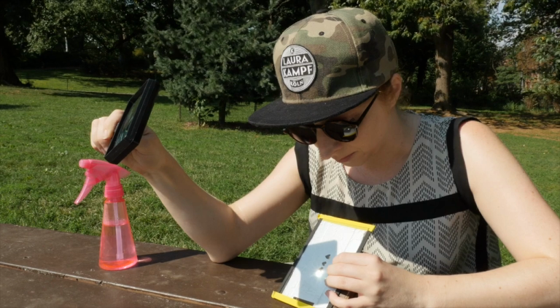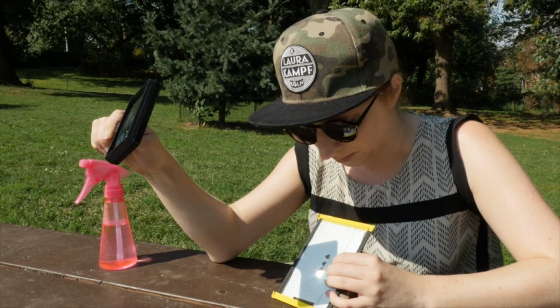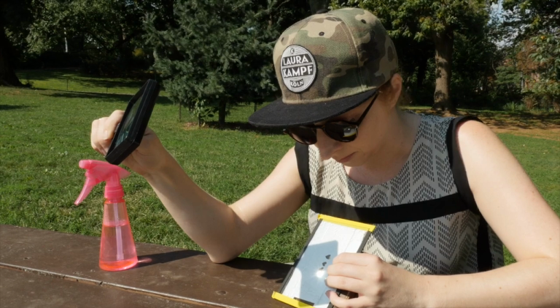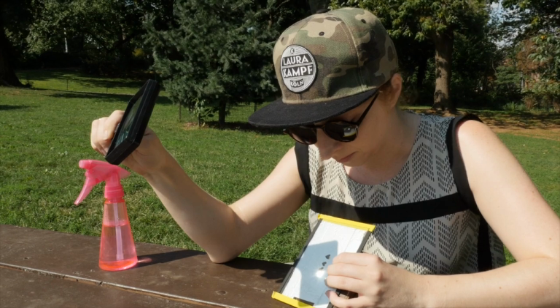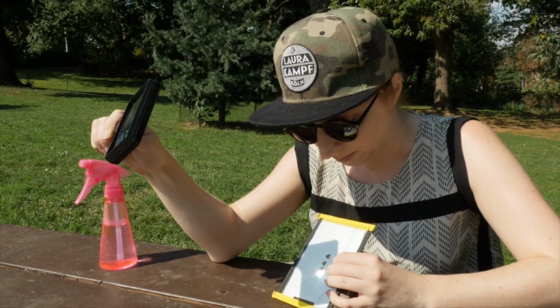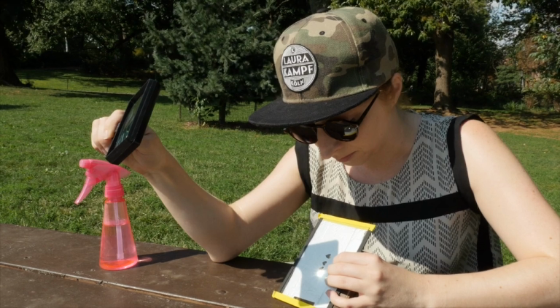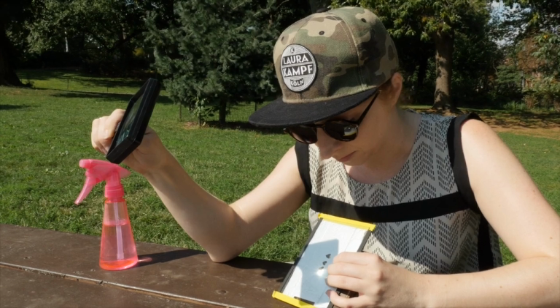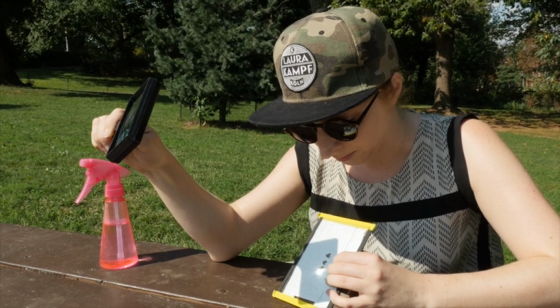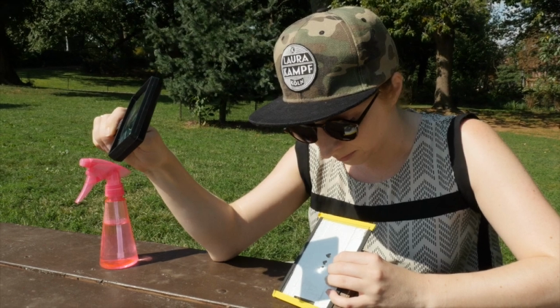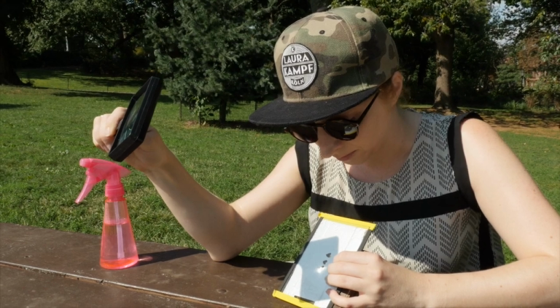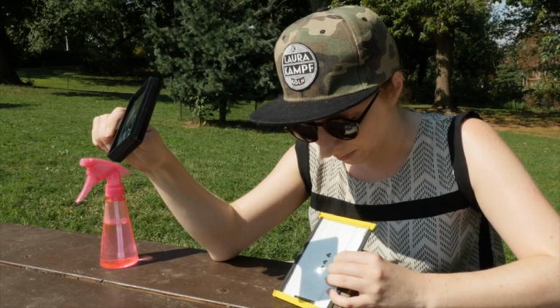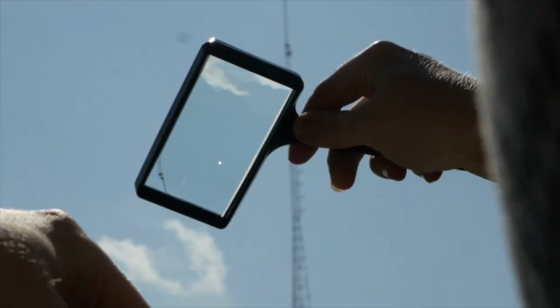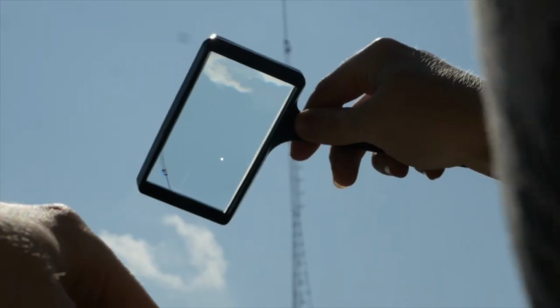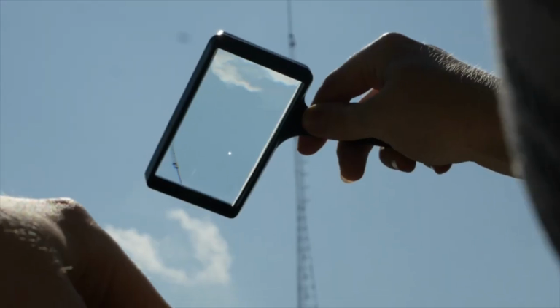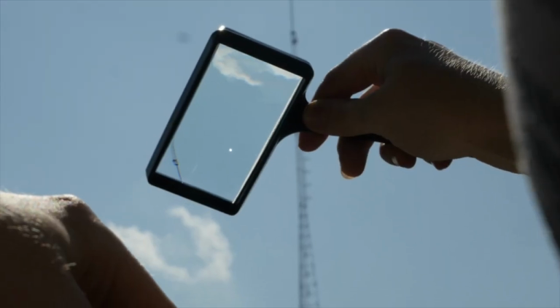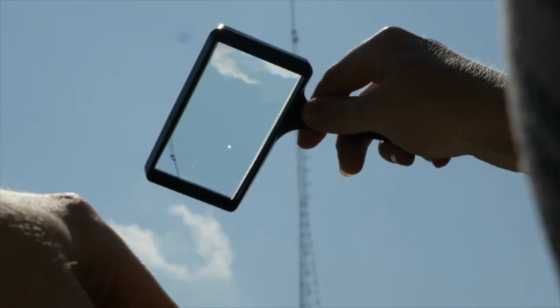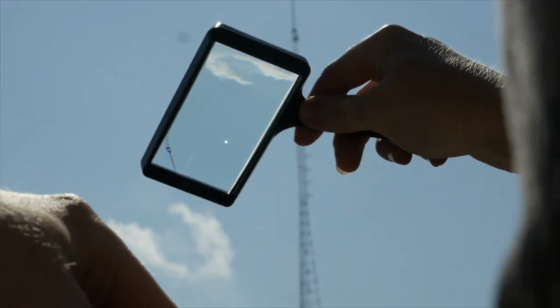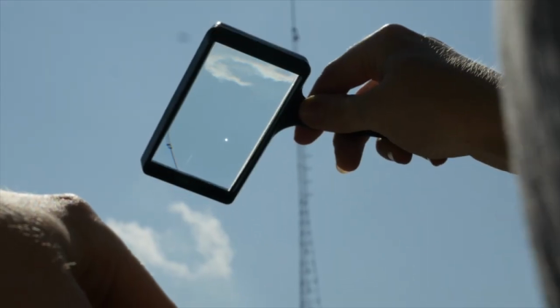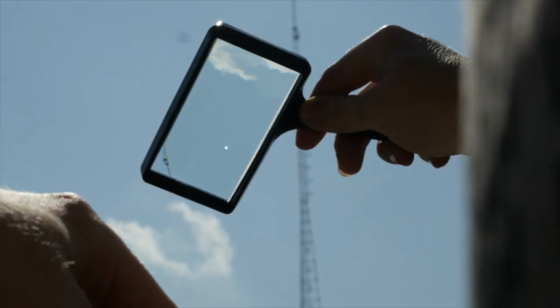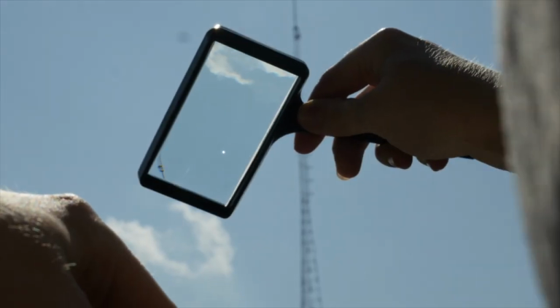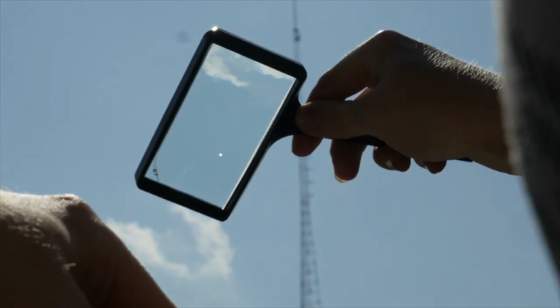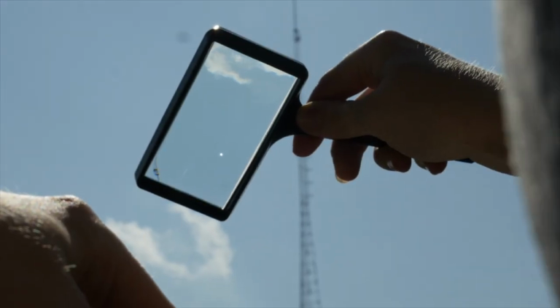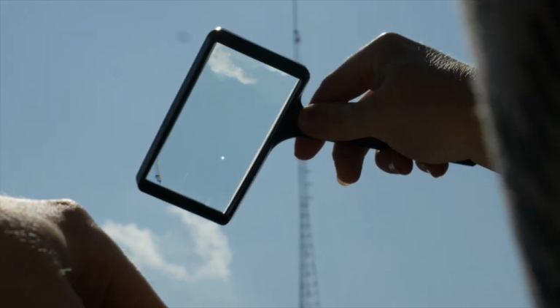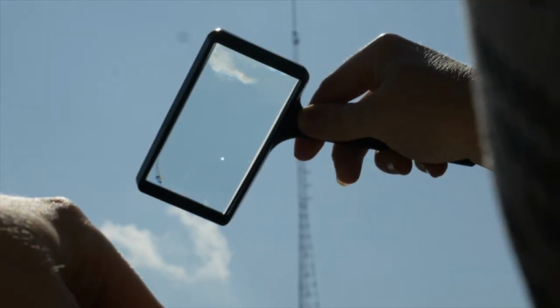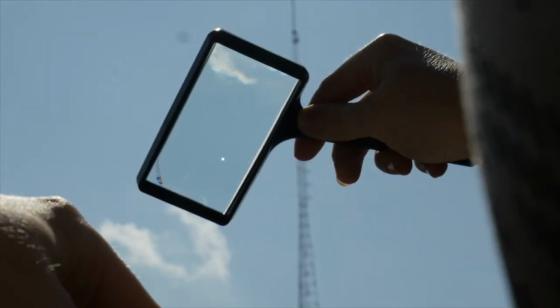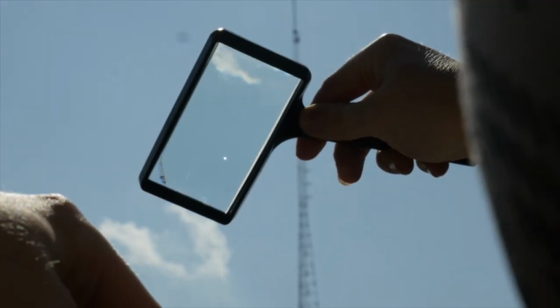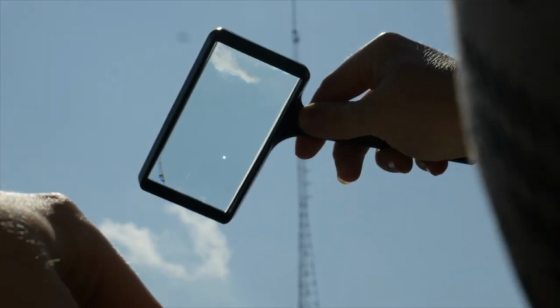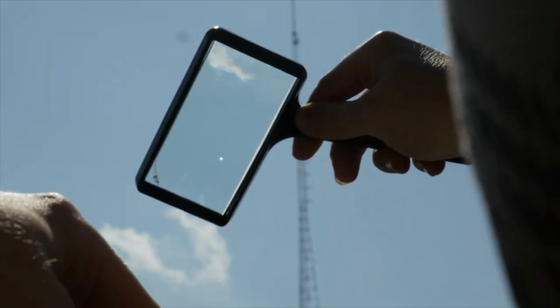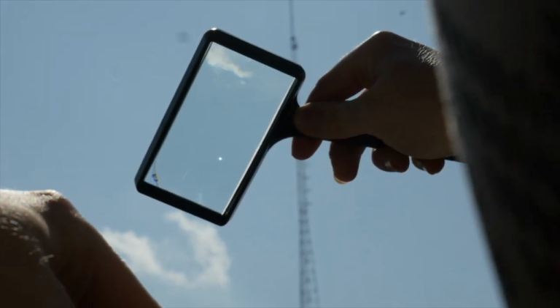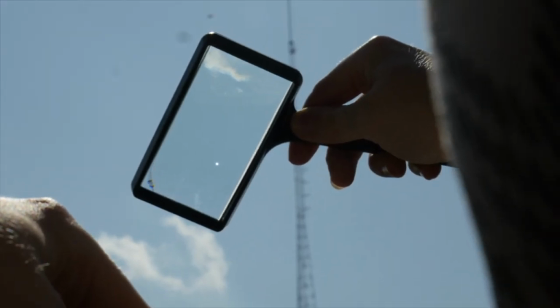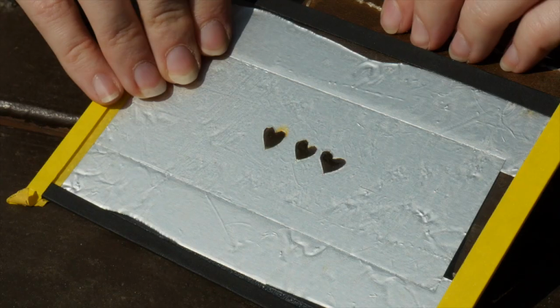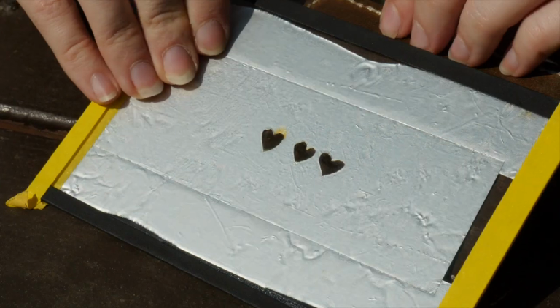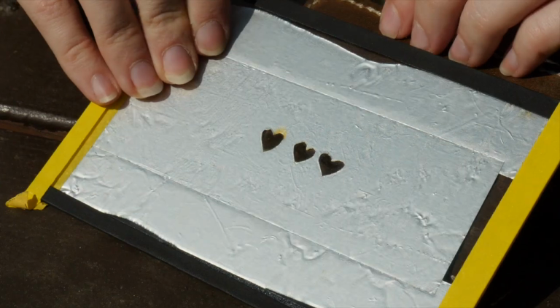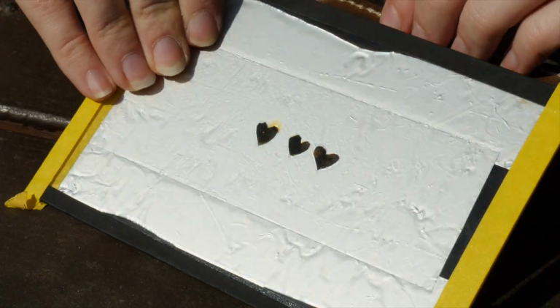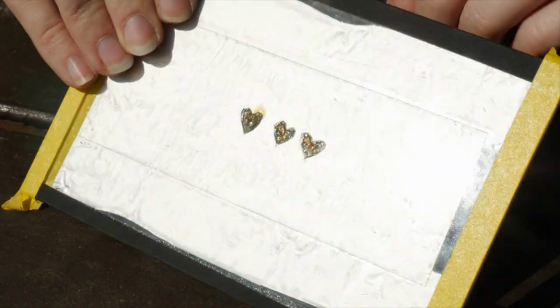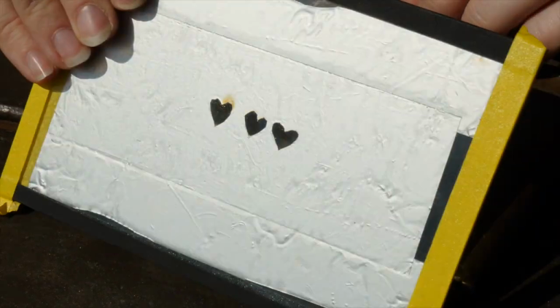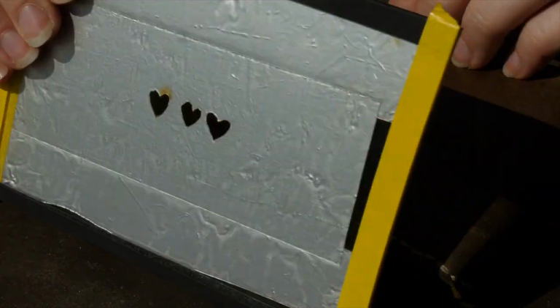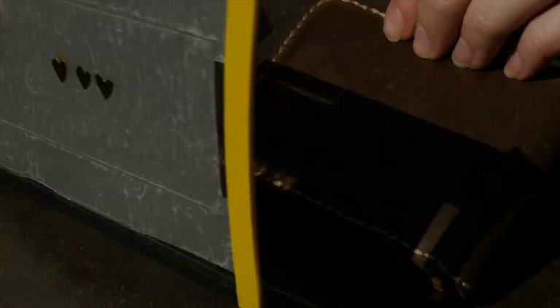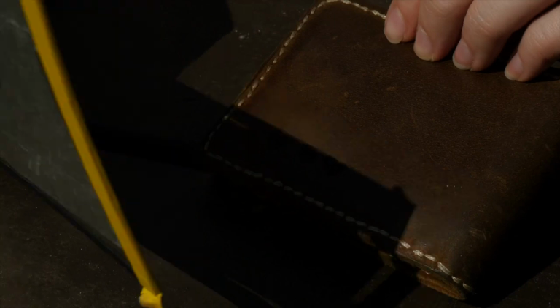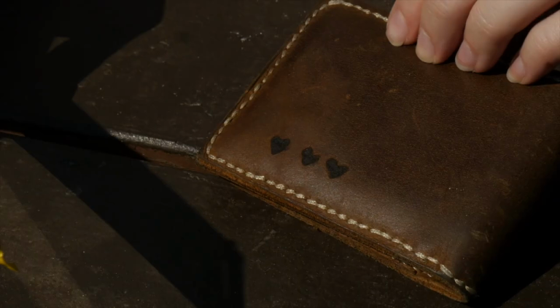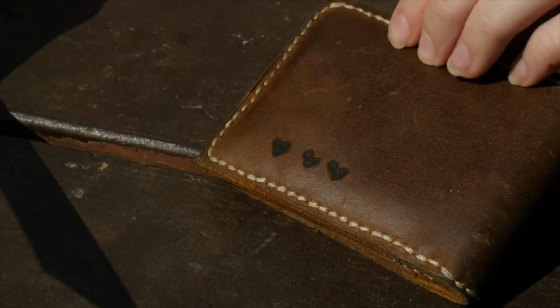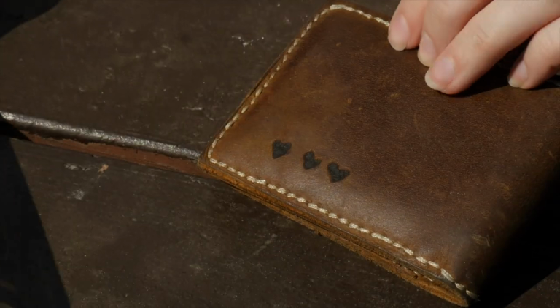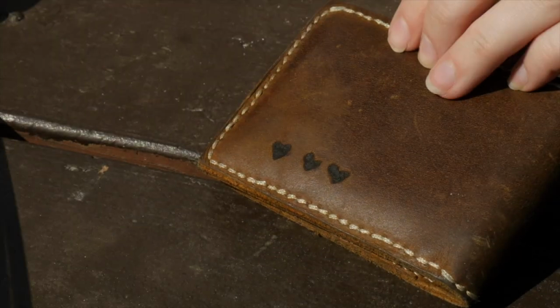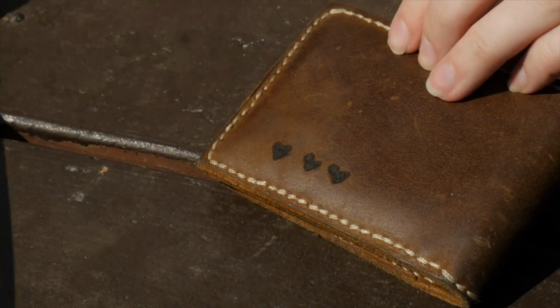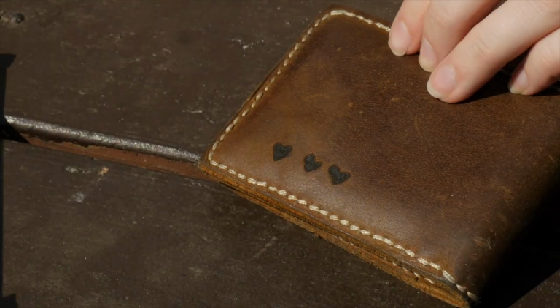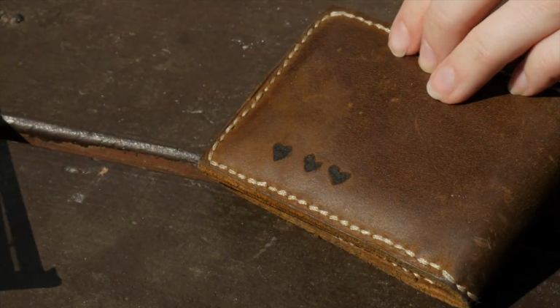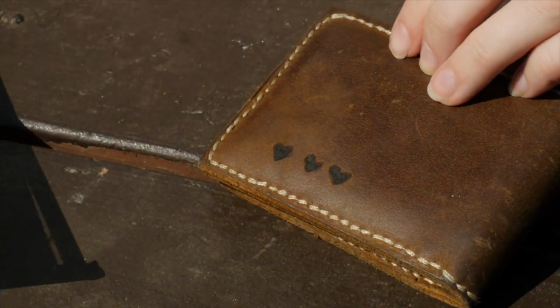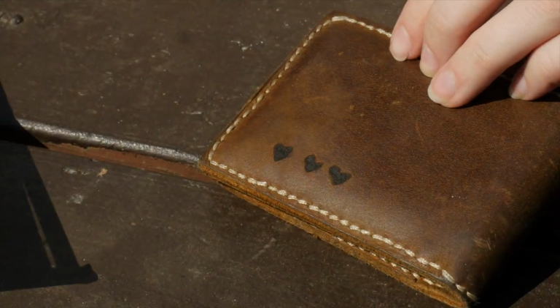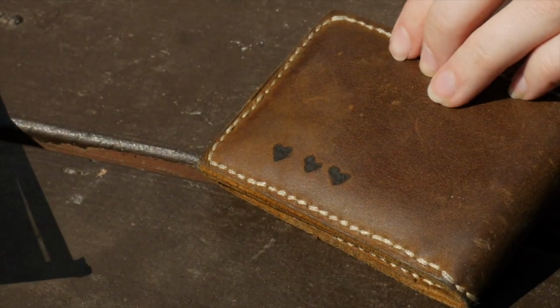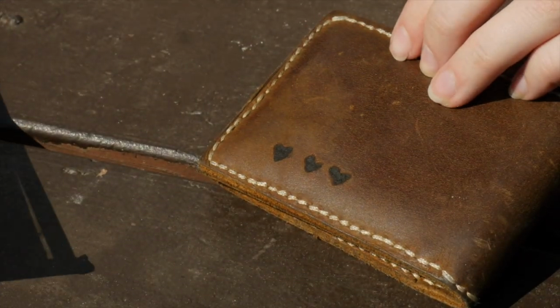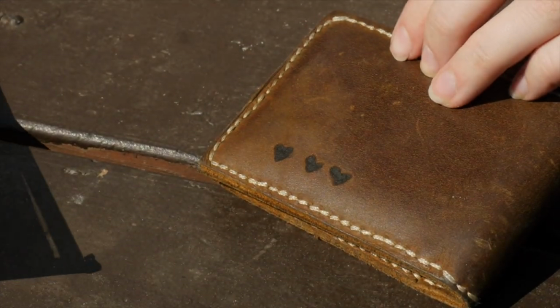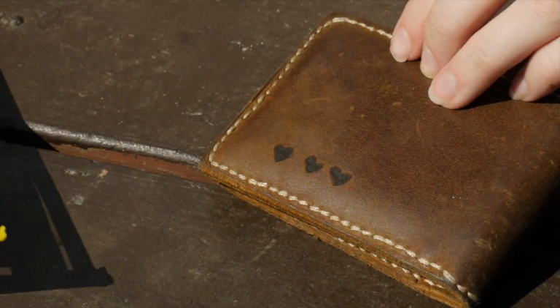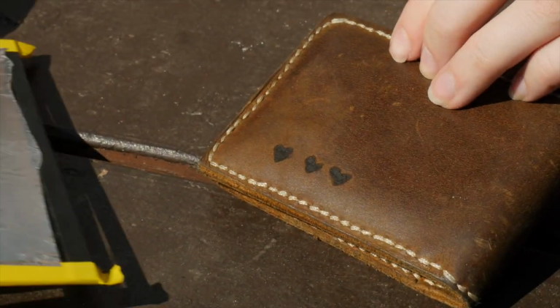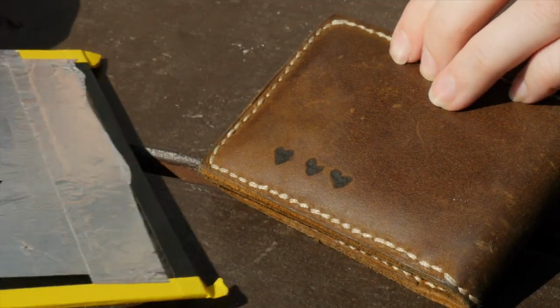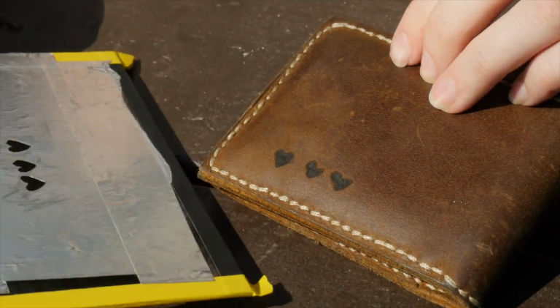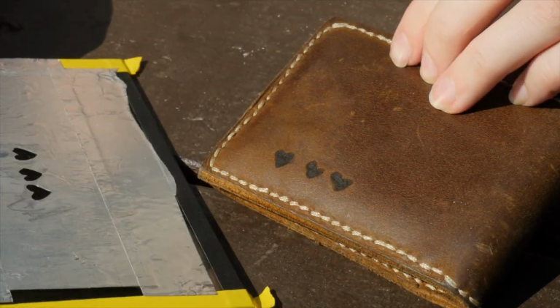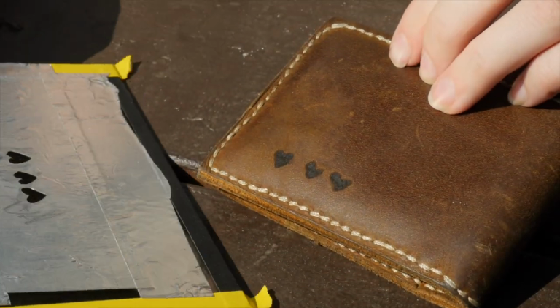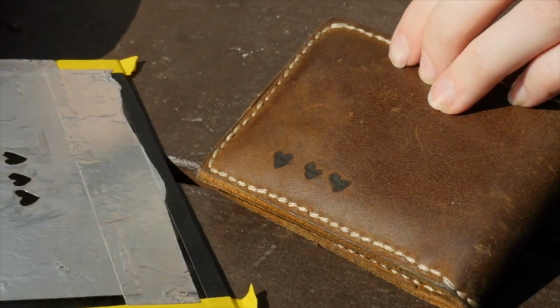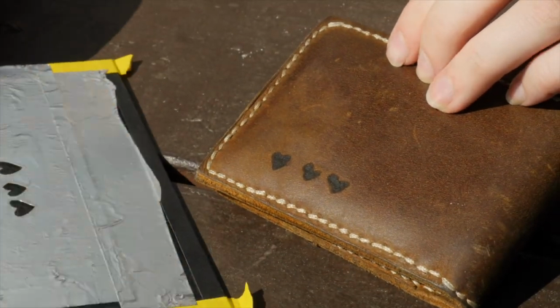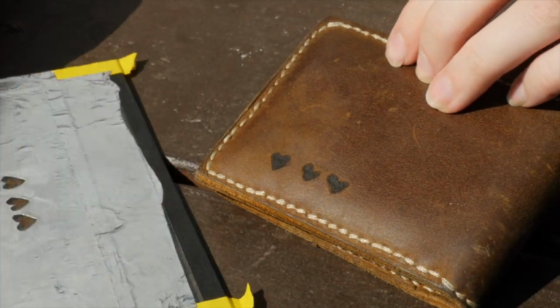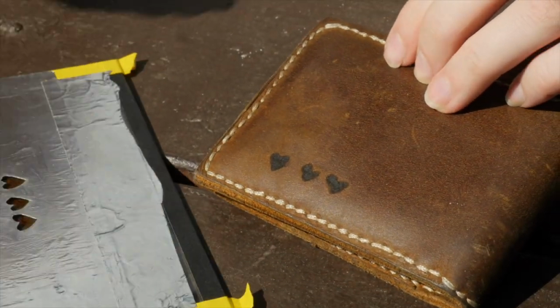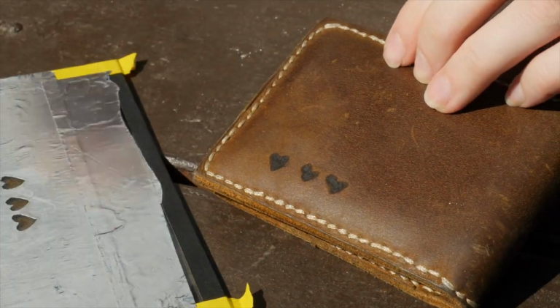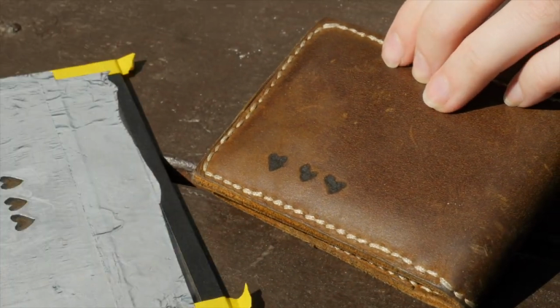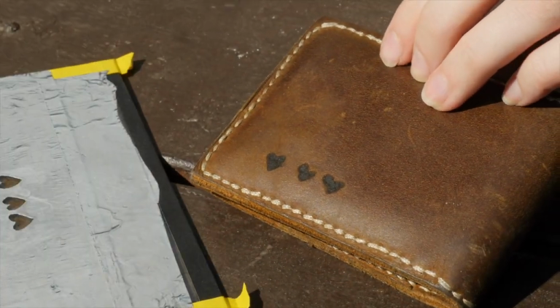Today we'll be doing some solar engraving using a magnifying glass and a homemade stencil. If you want to learn how, just keep watching!